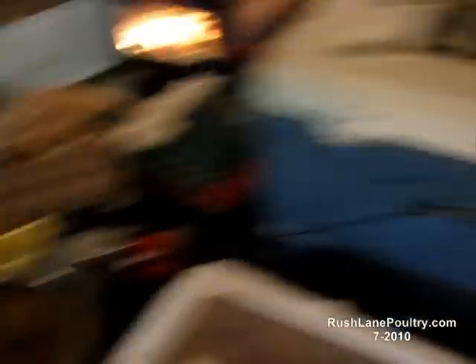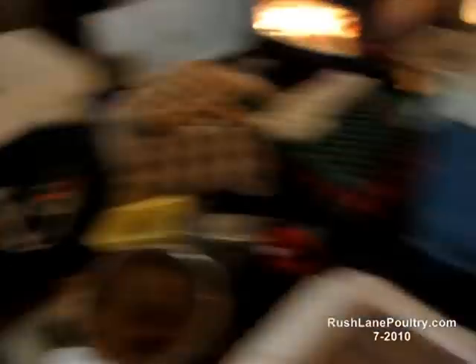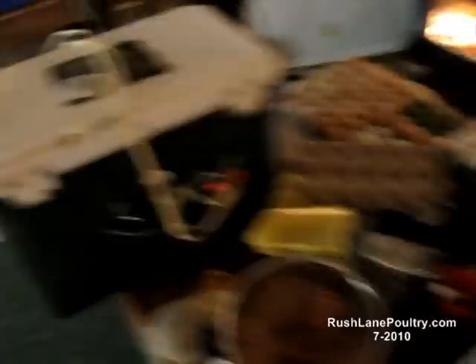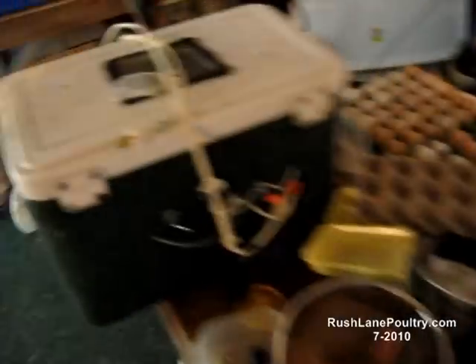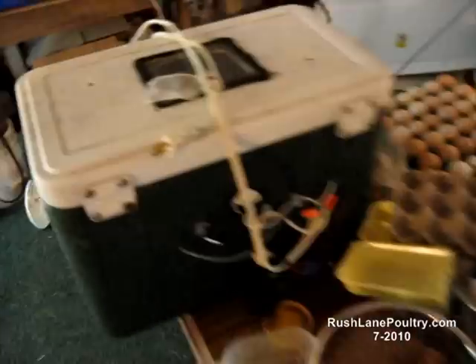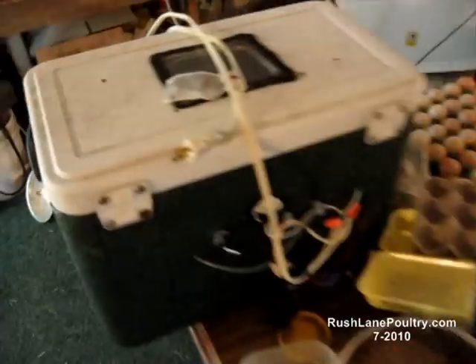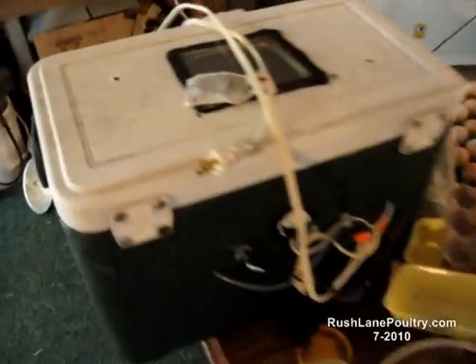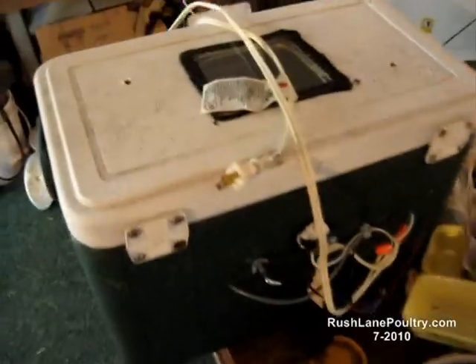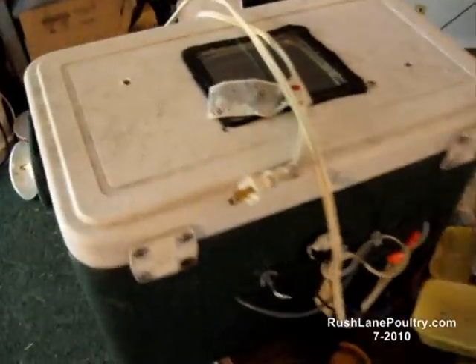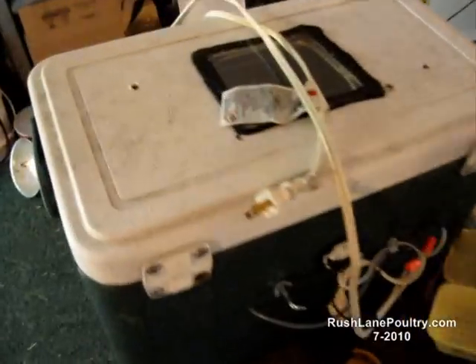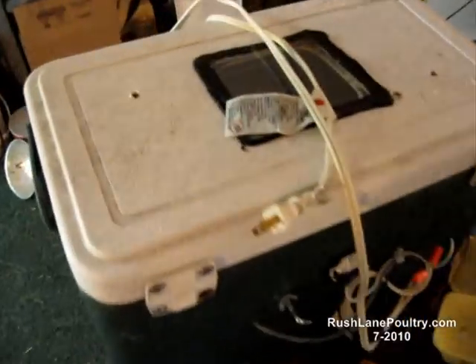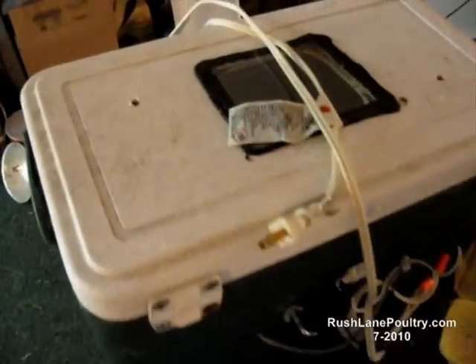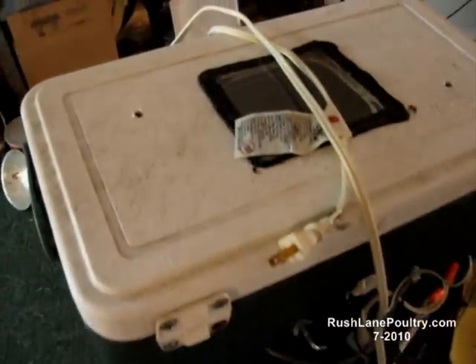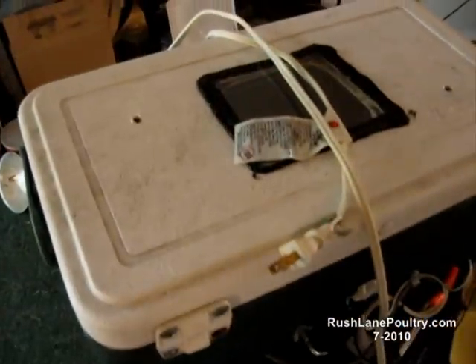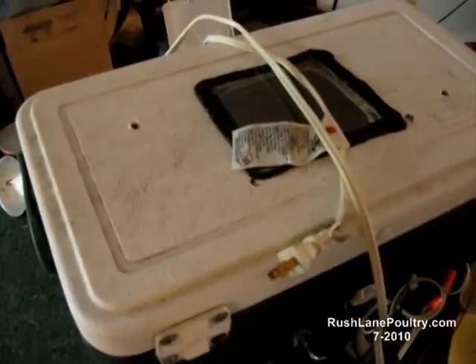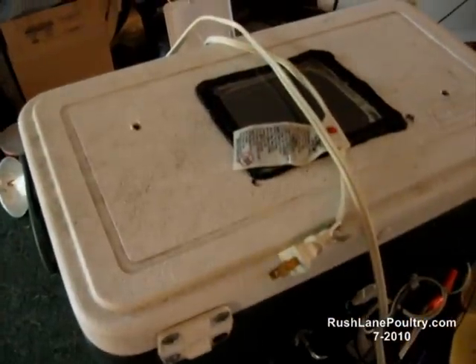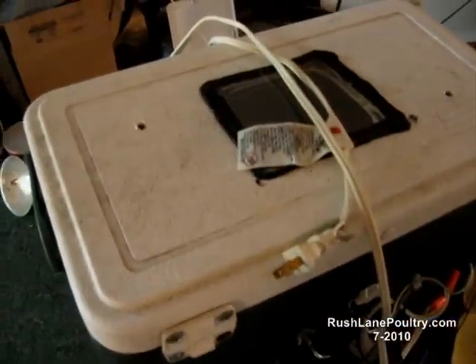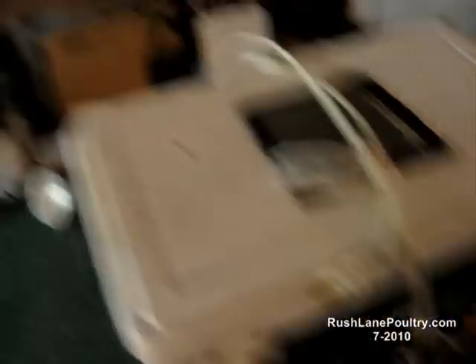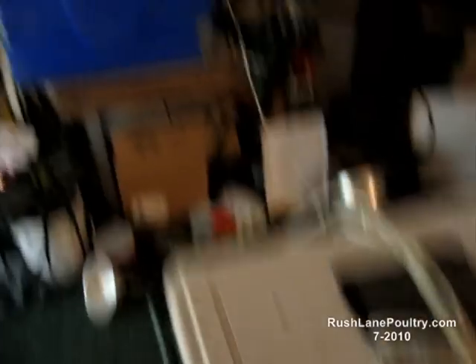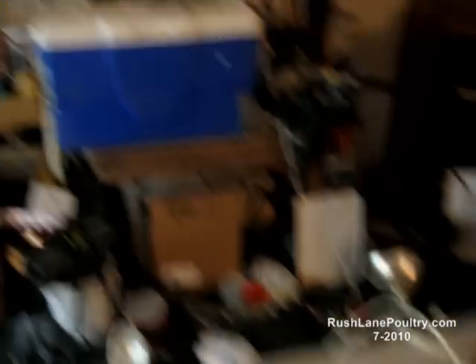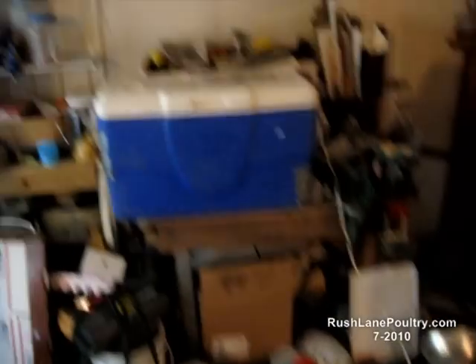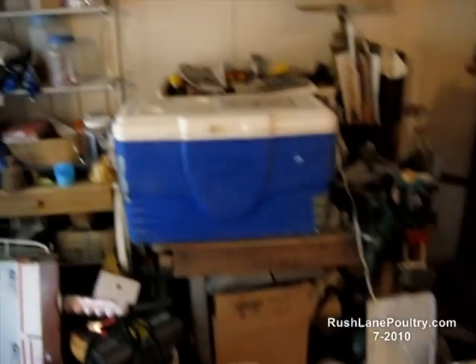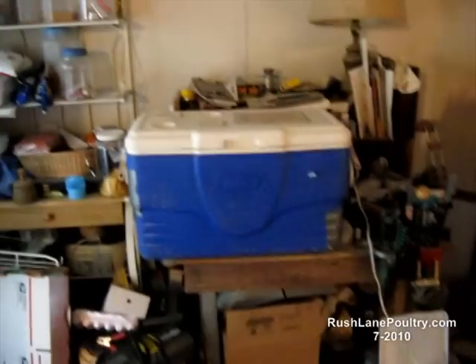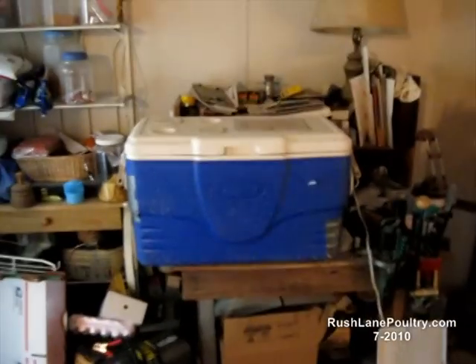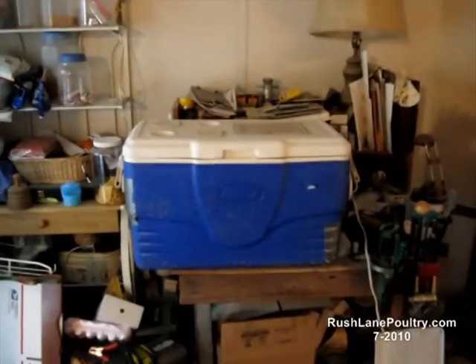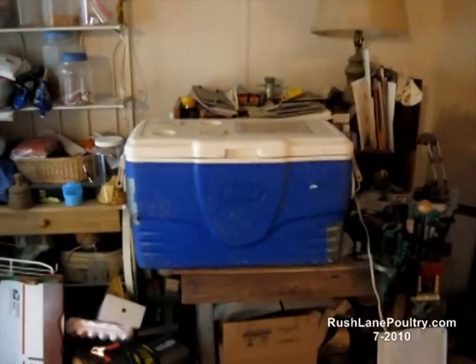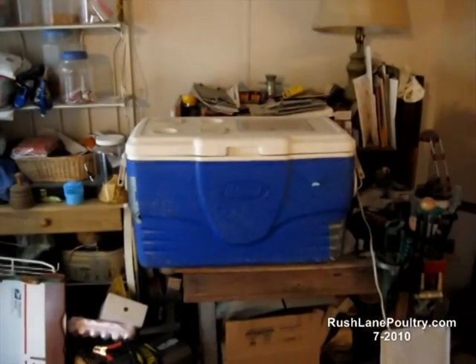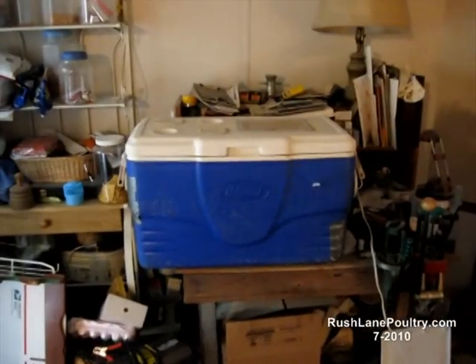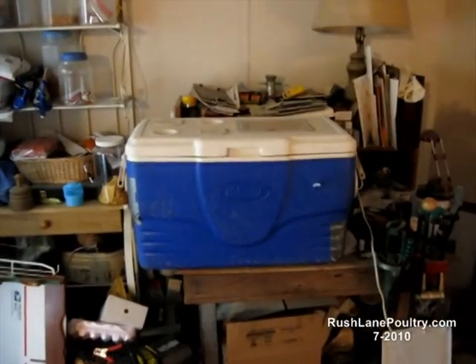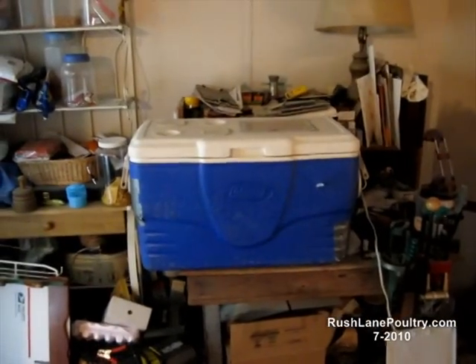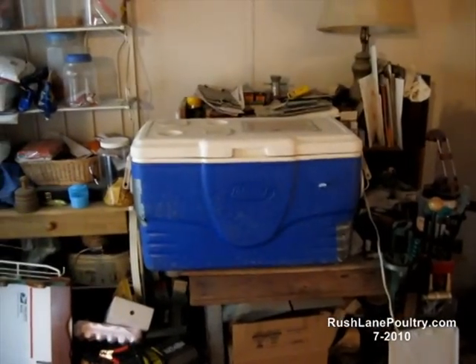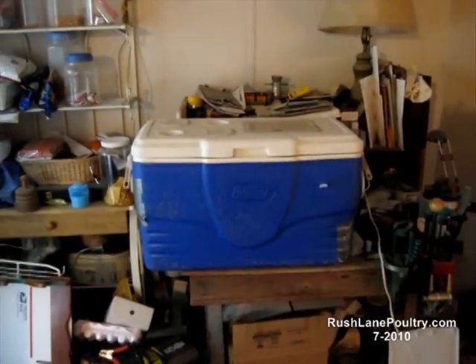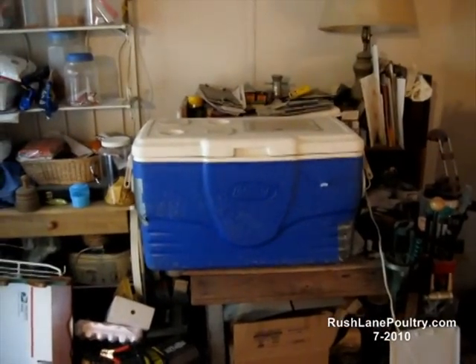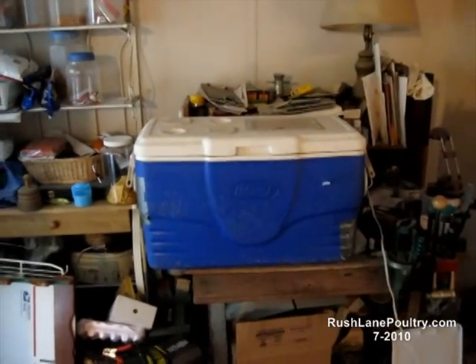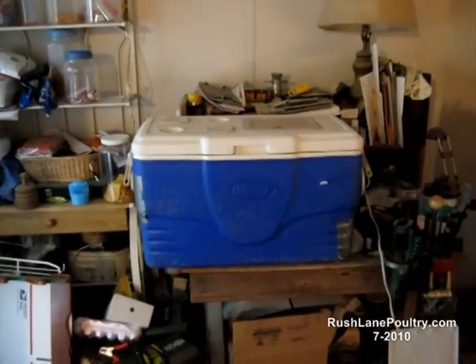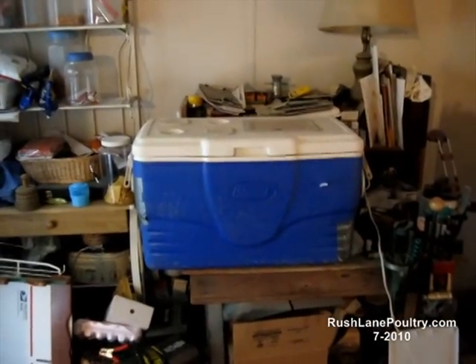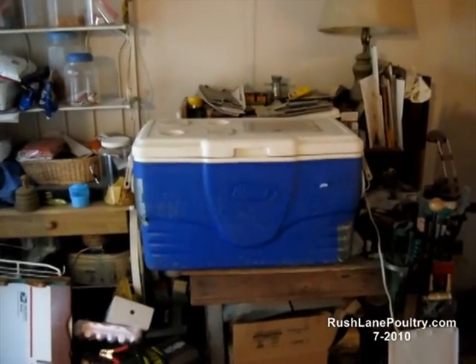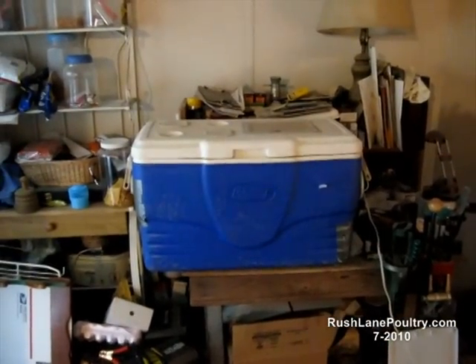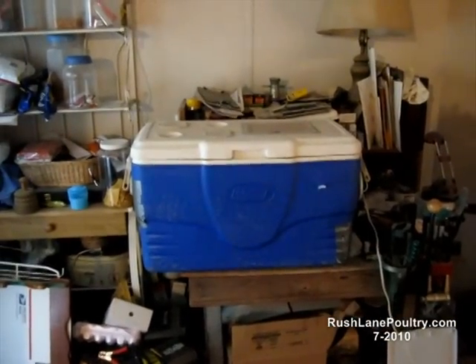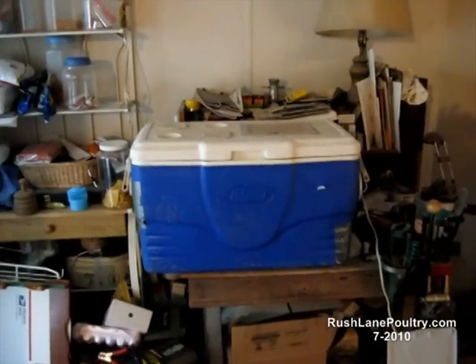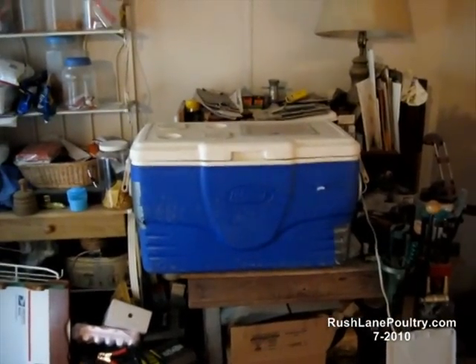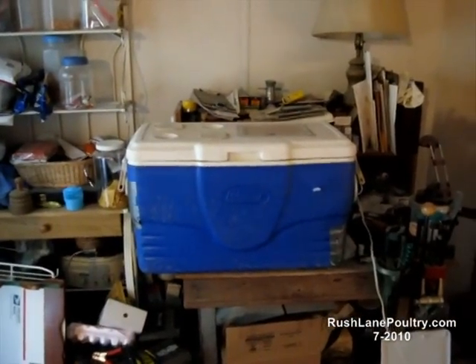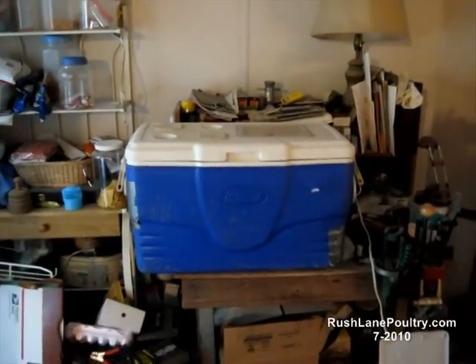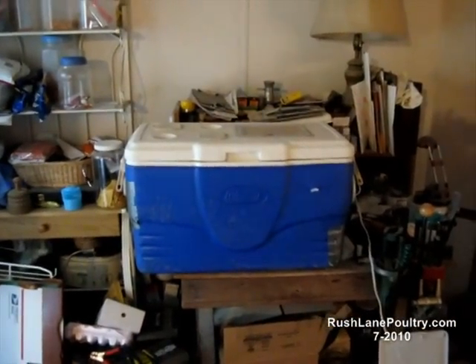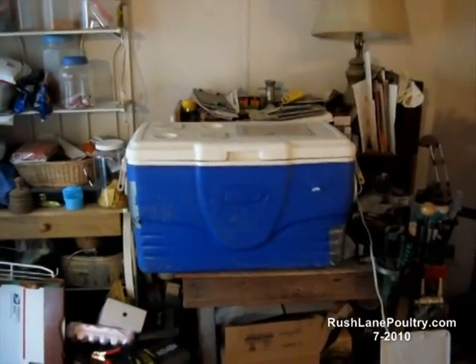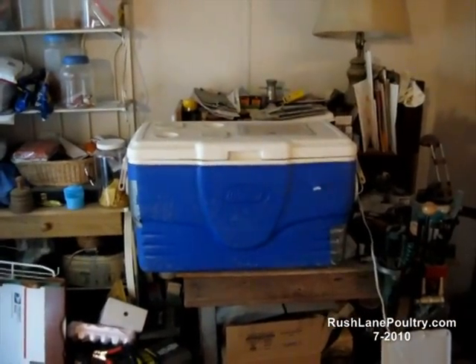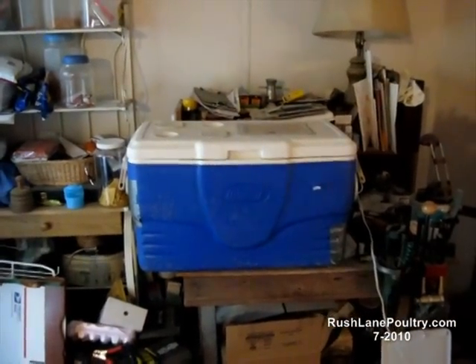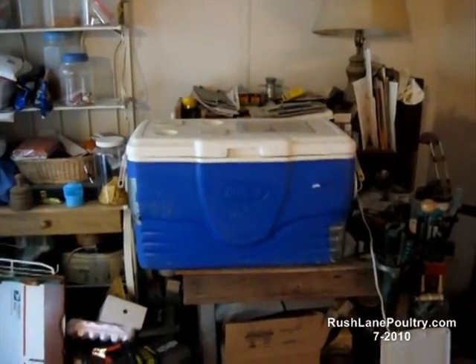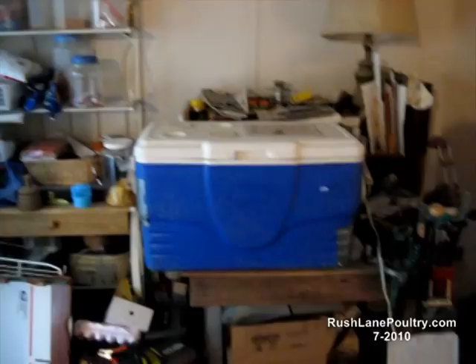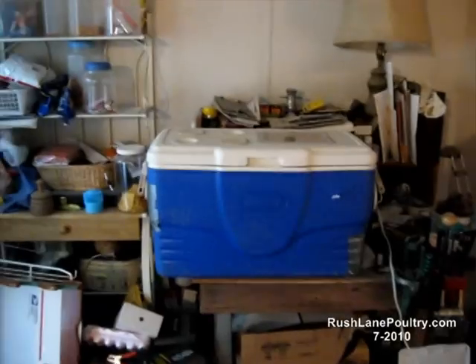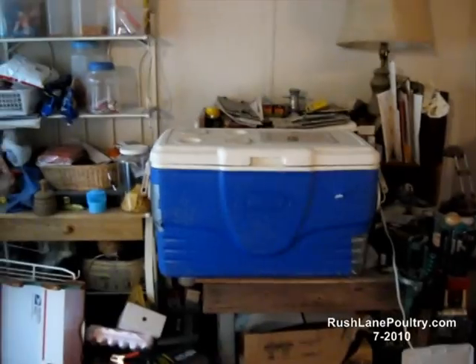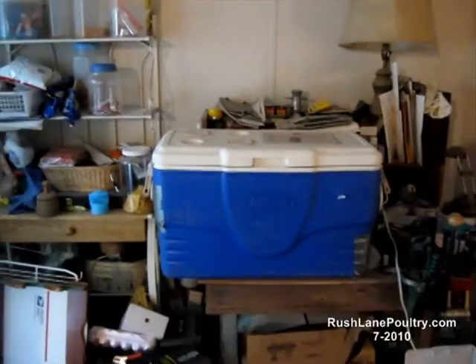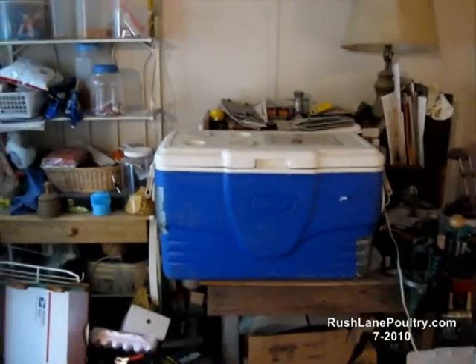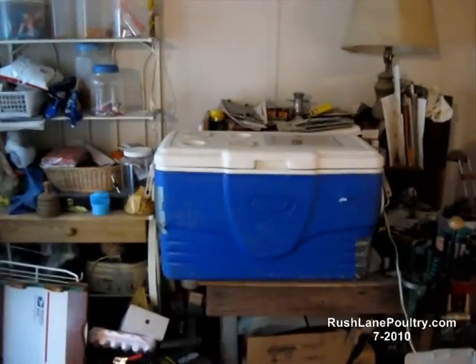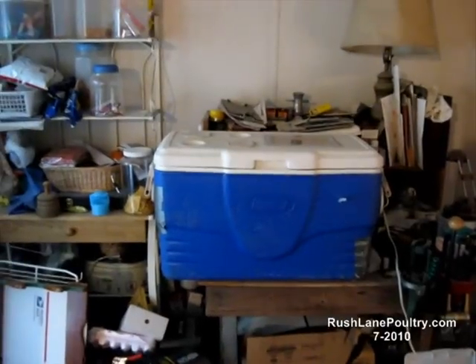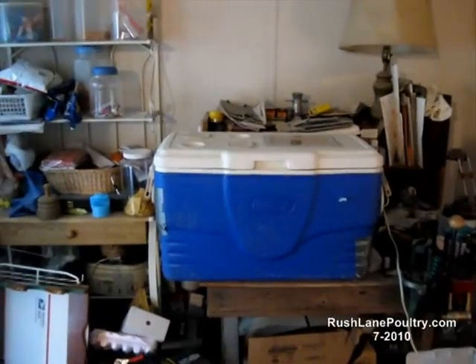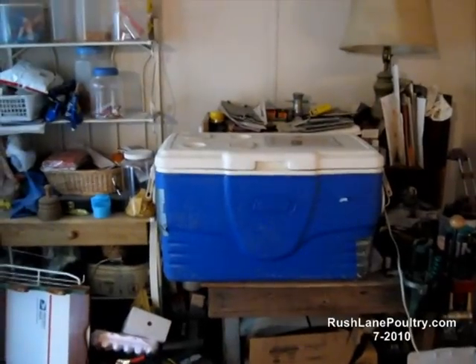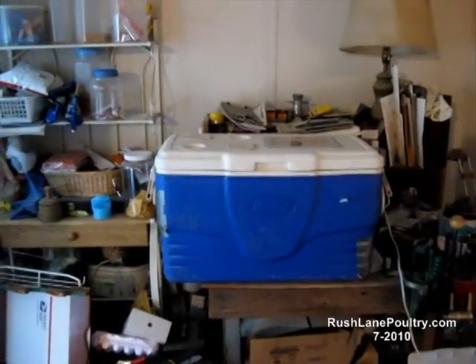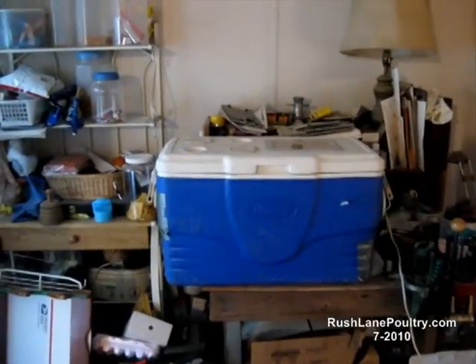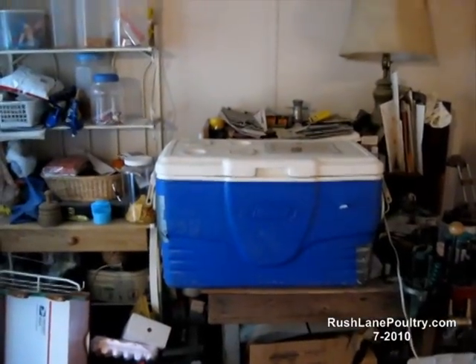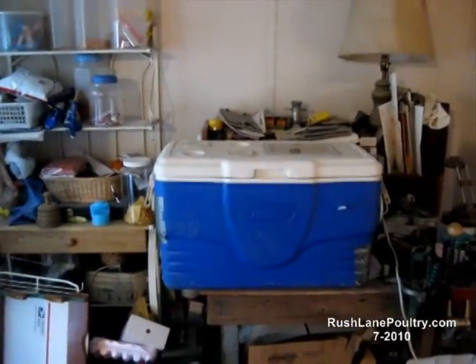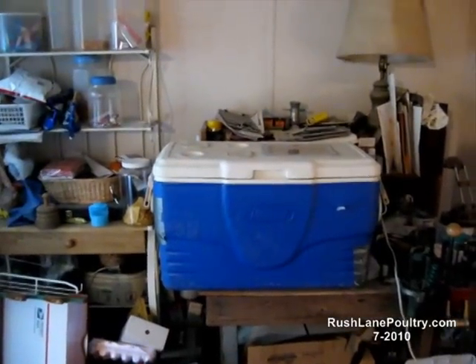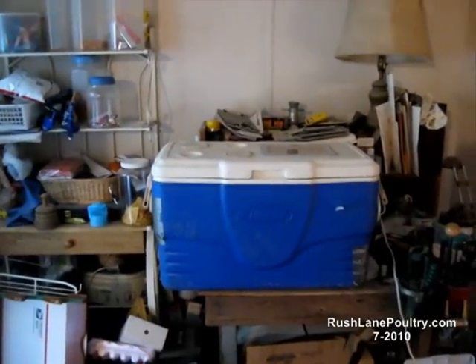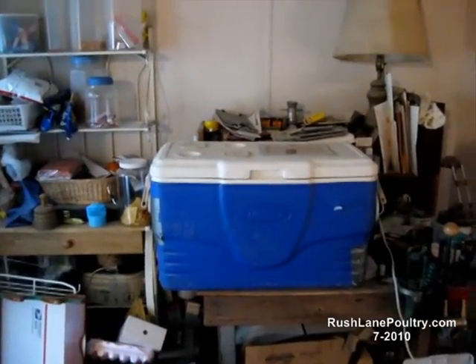Here's the one we were just talking about. There's another one right there — 60 quart. Old 60 quart Coleman right there.